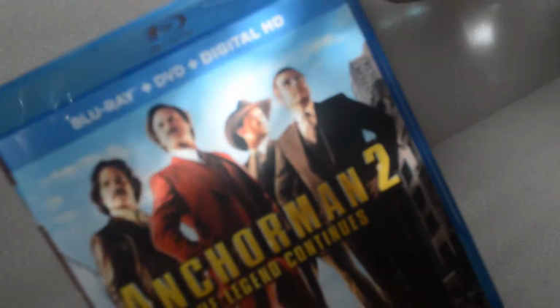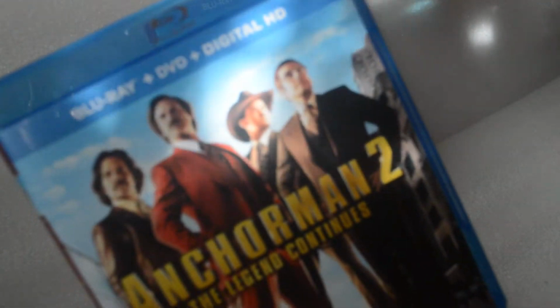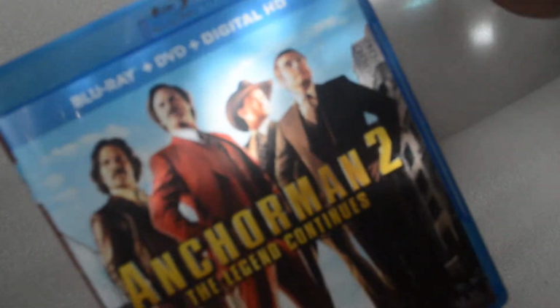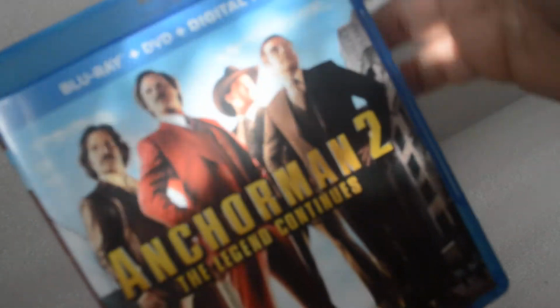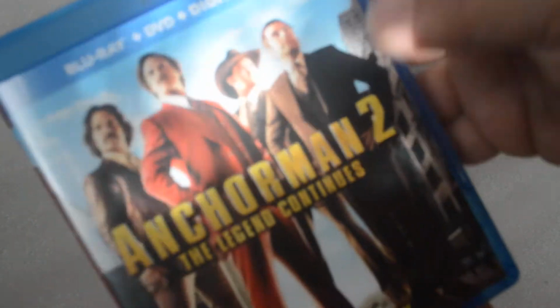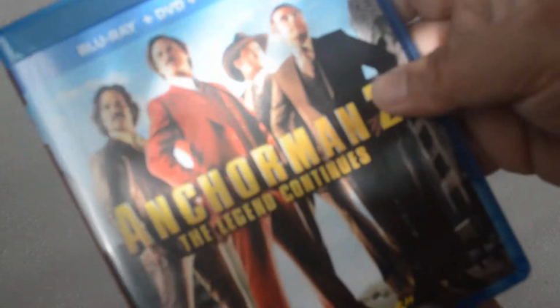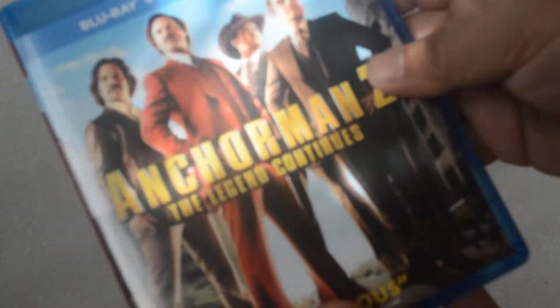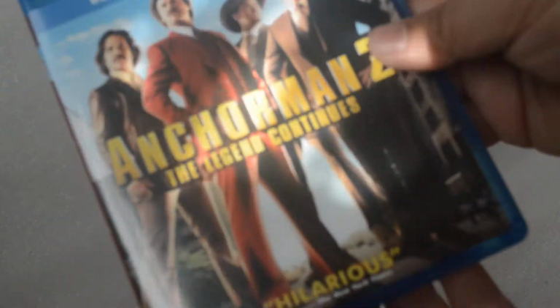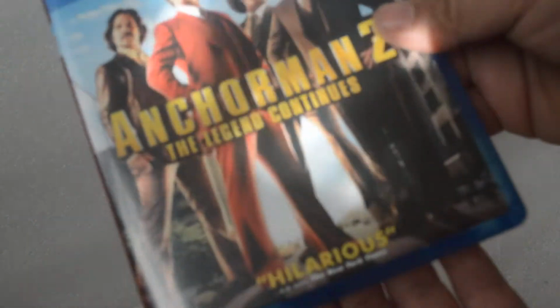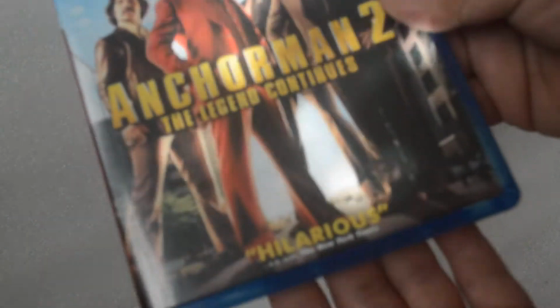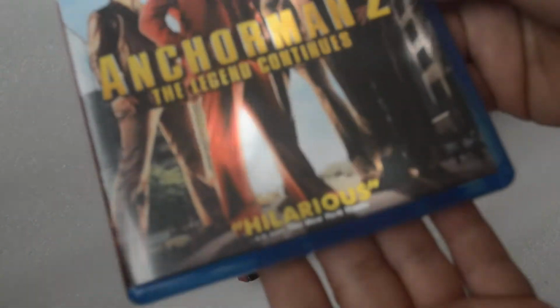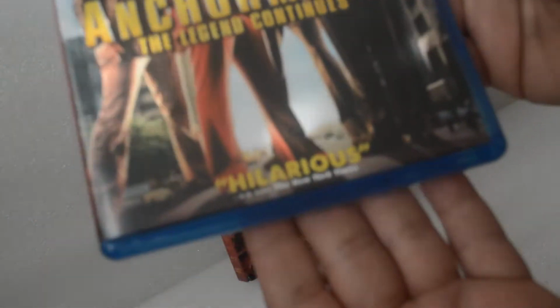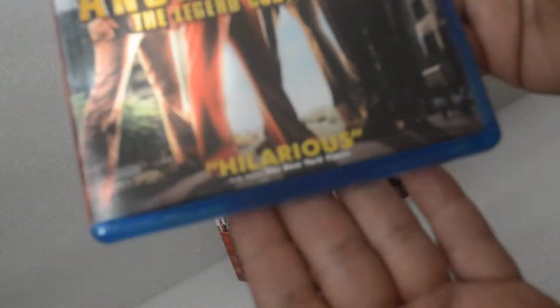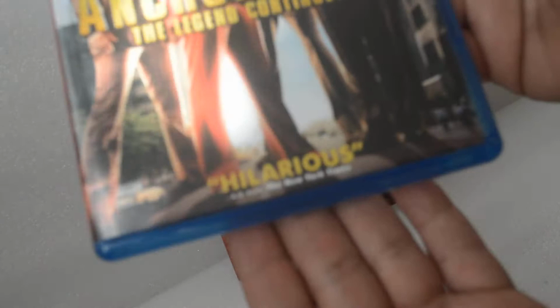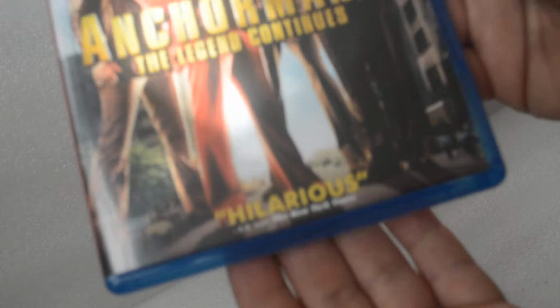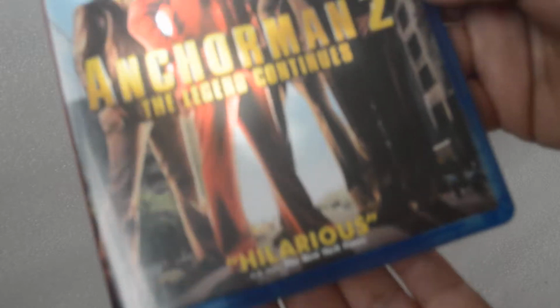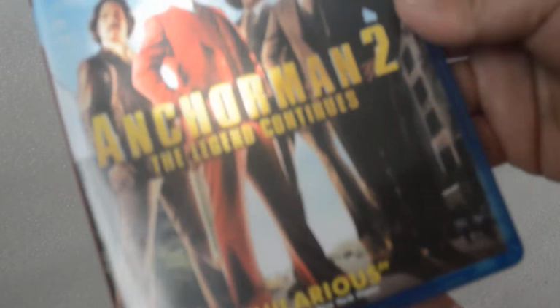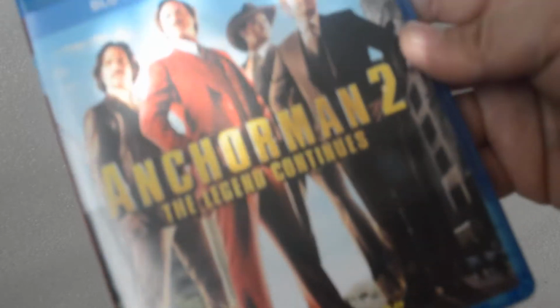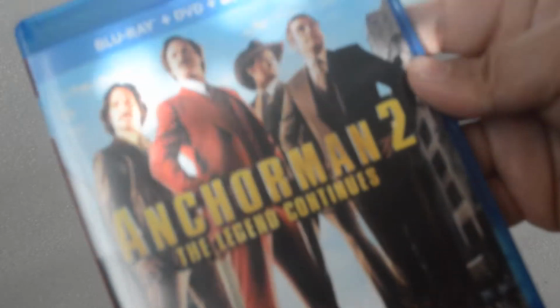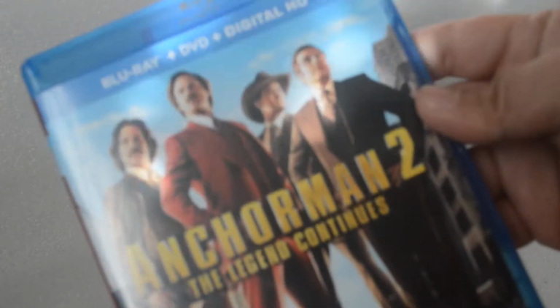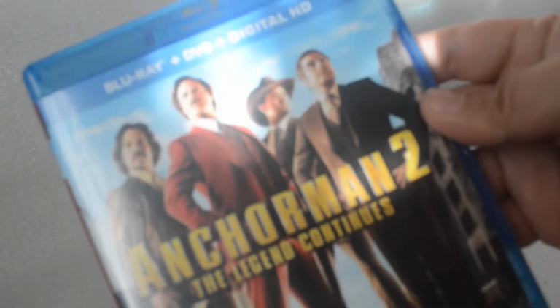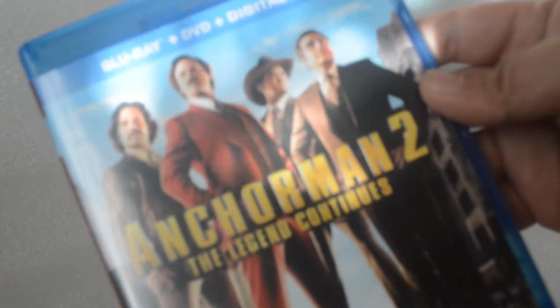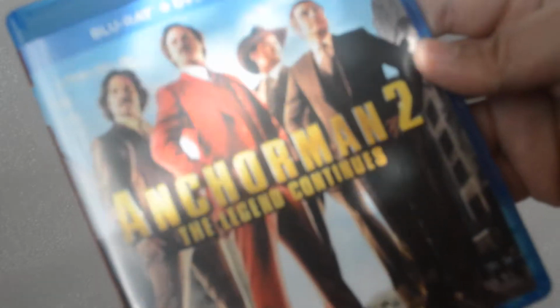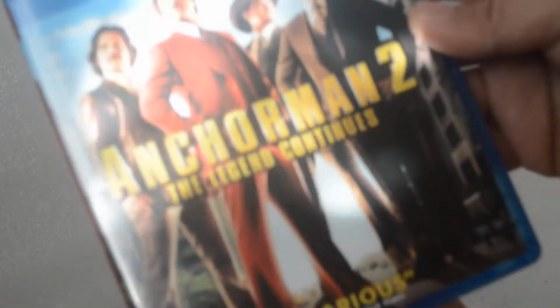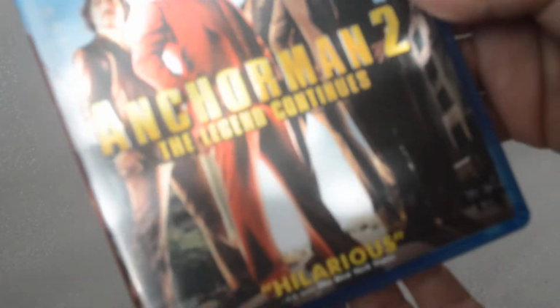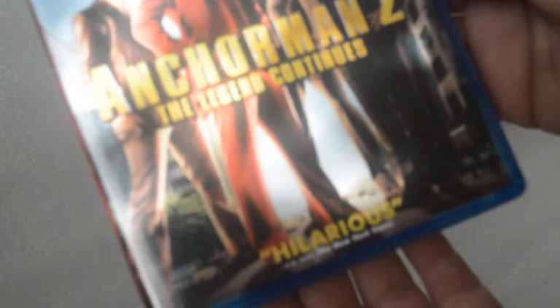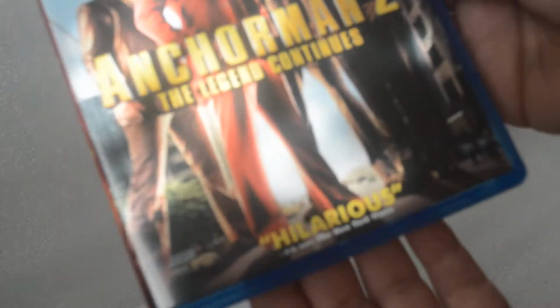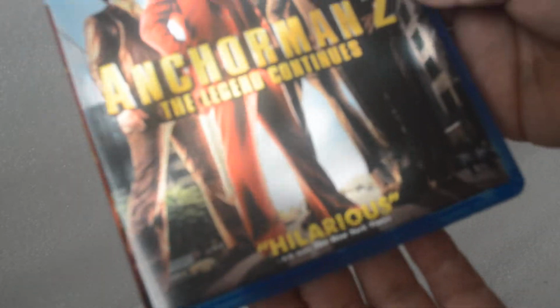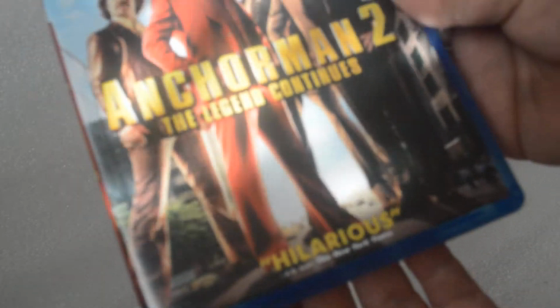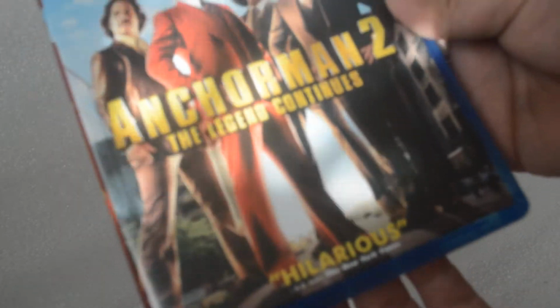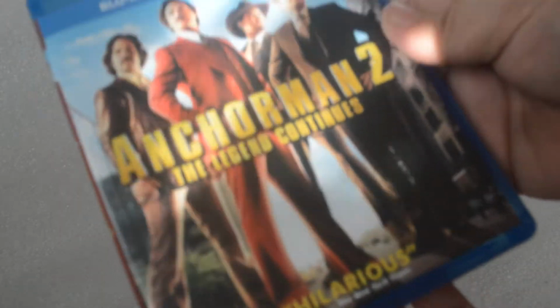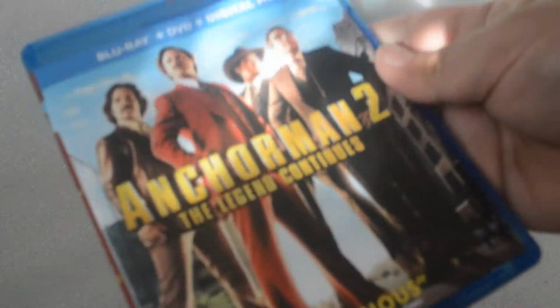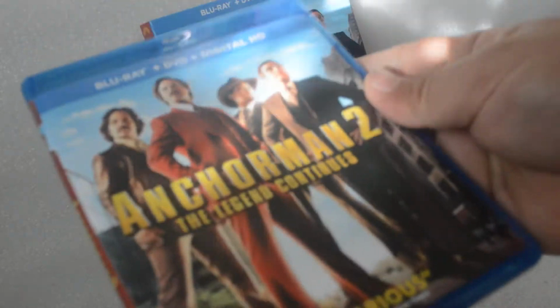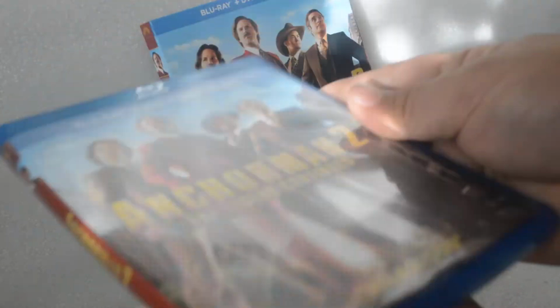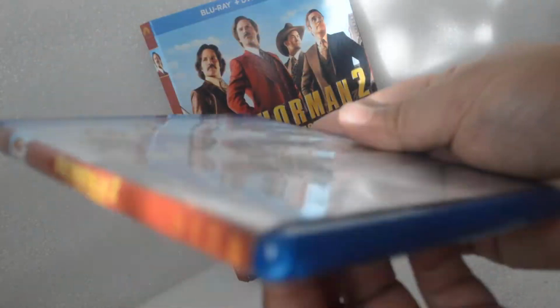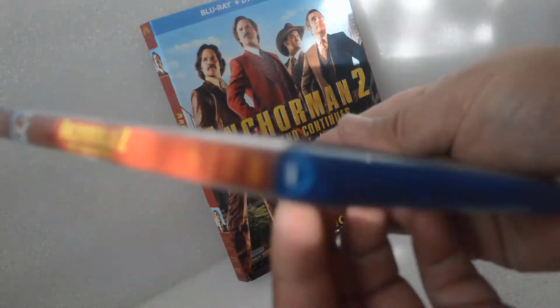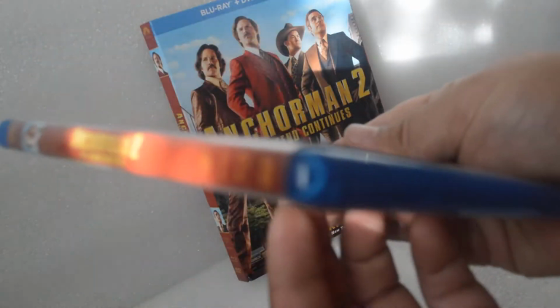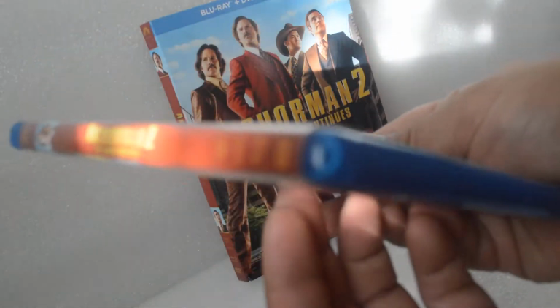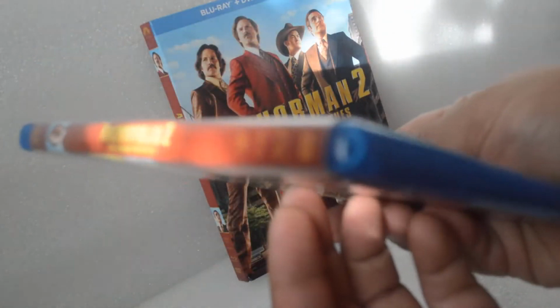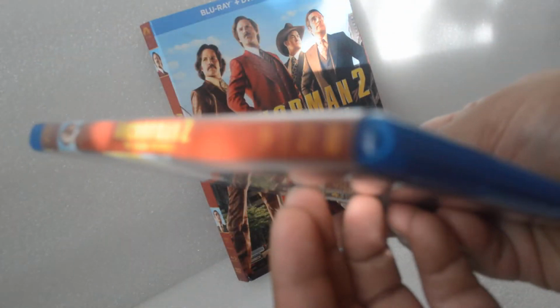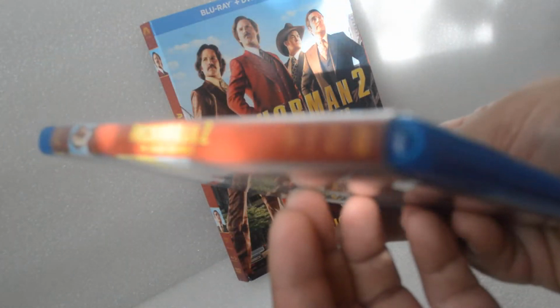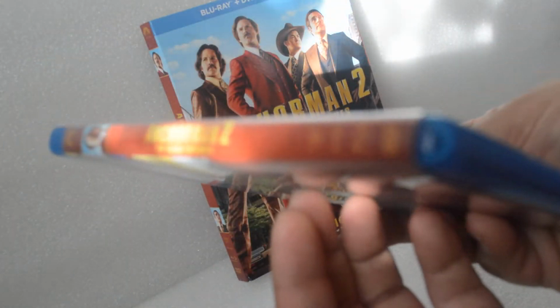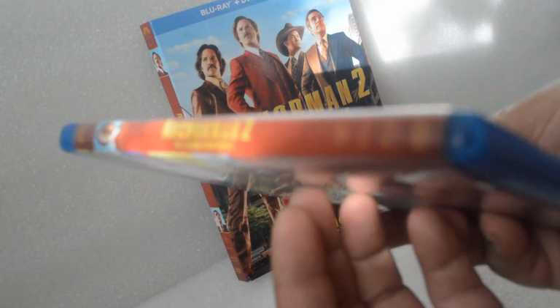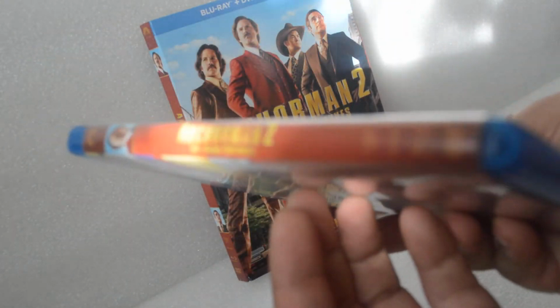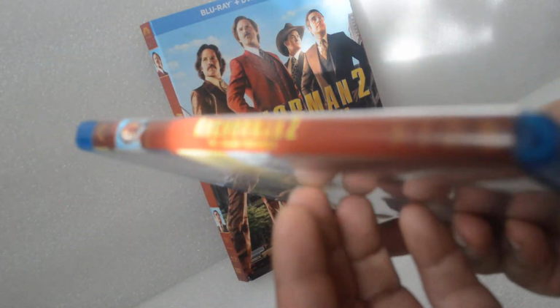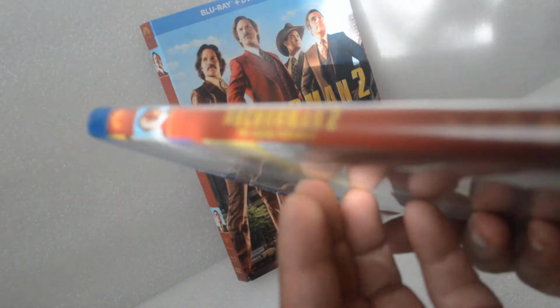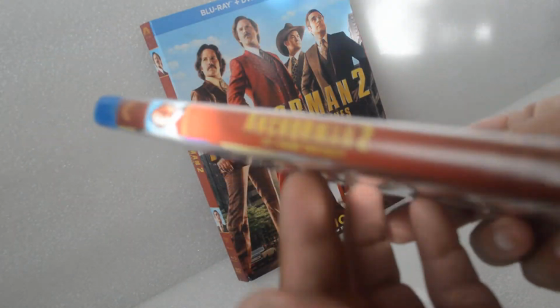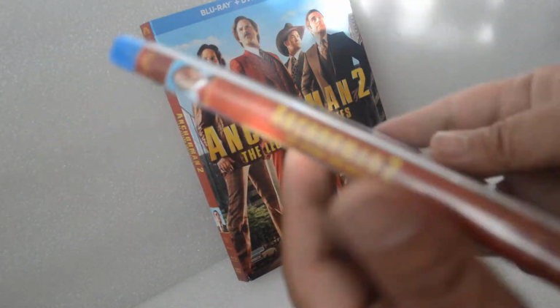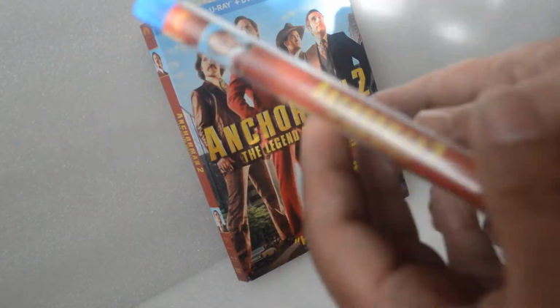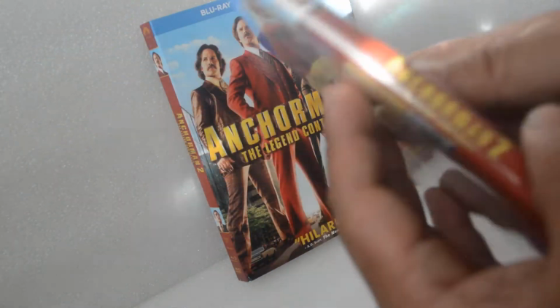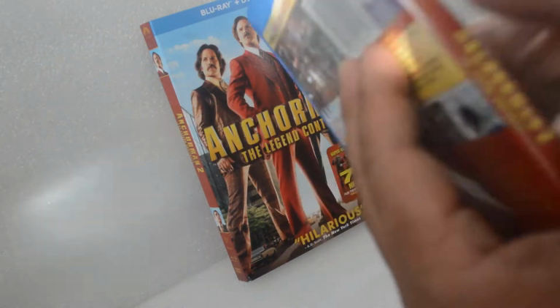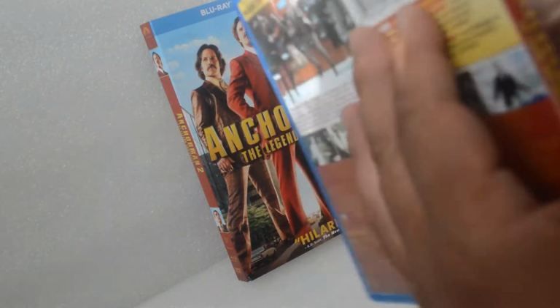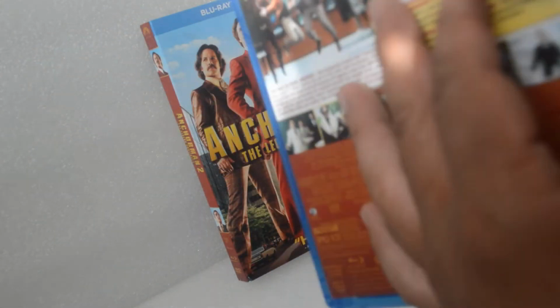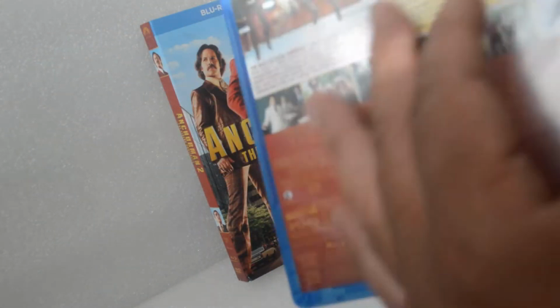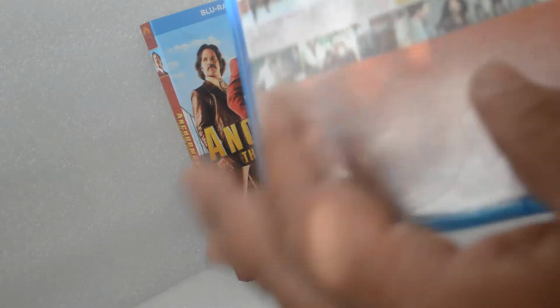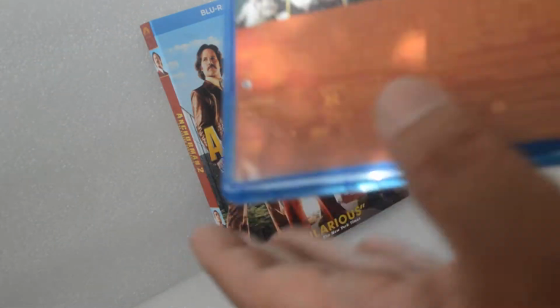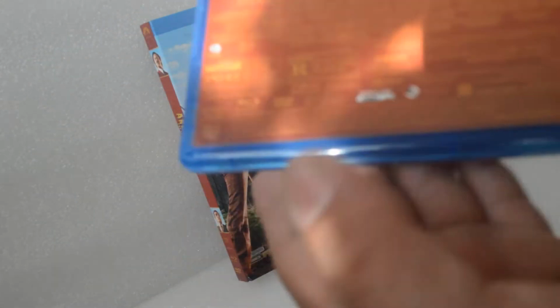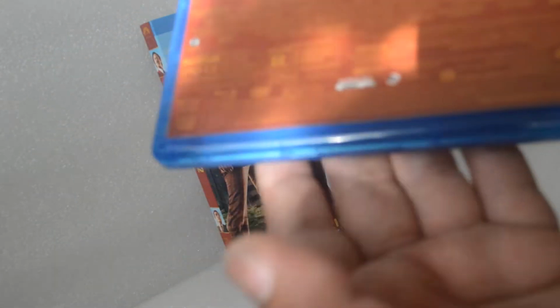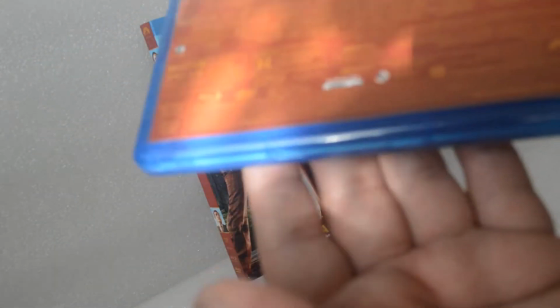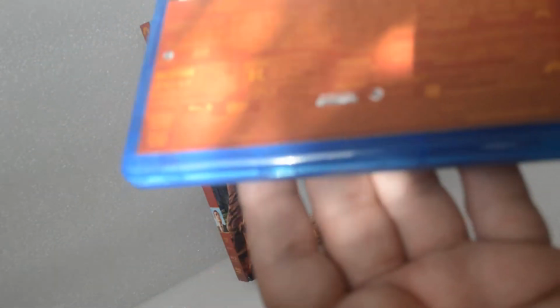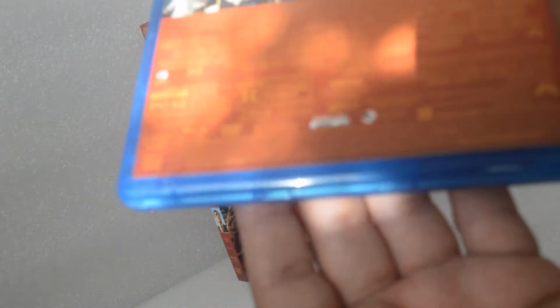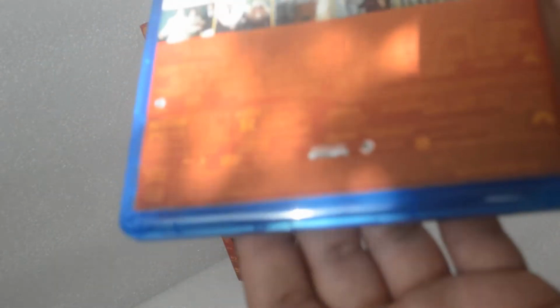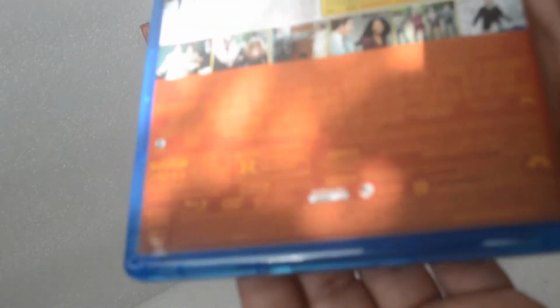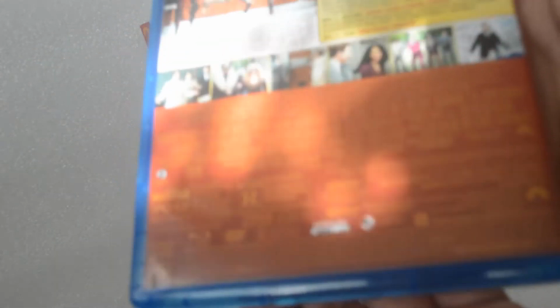It's basically the same — the front, the spine, and the back.